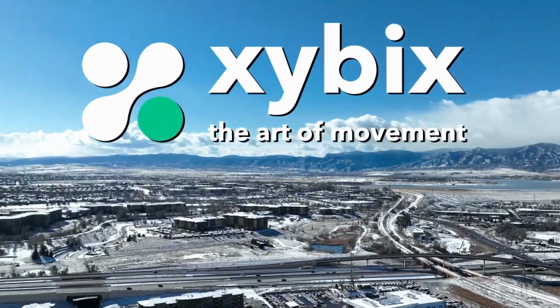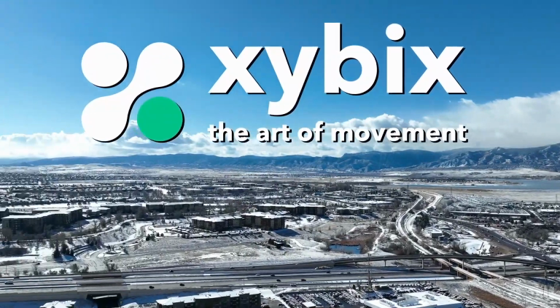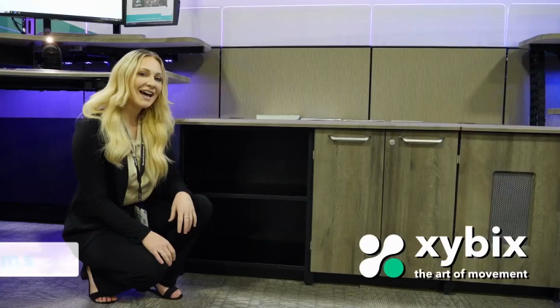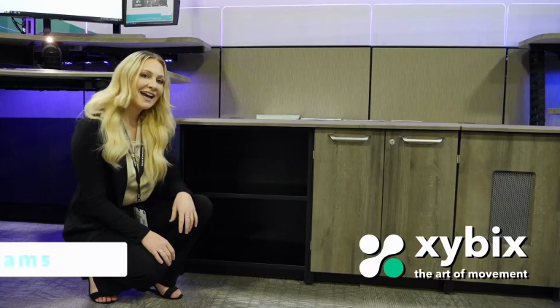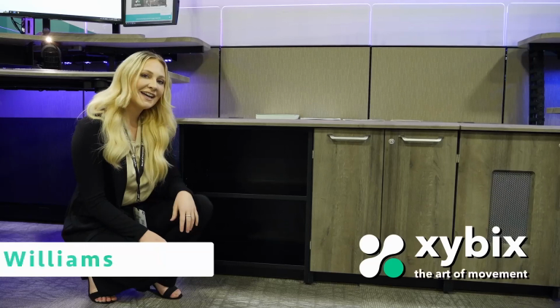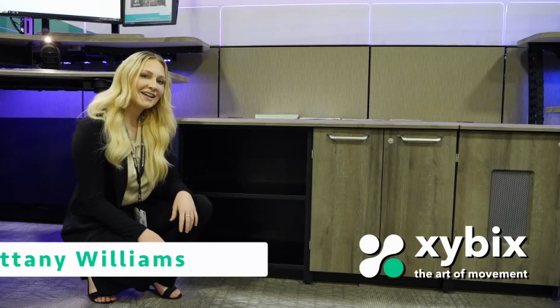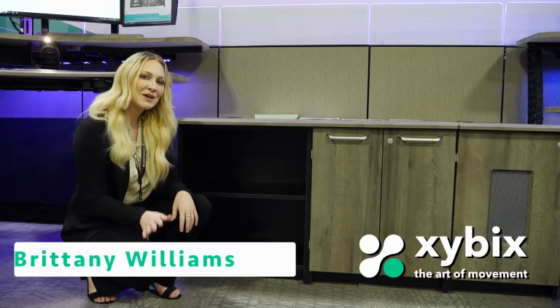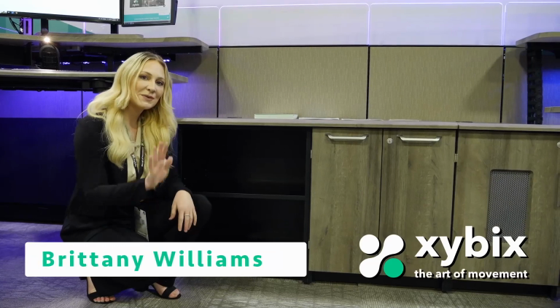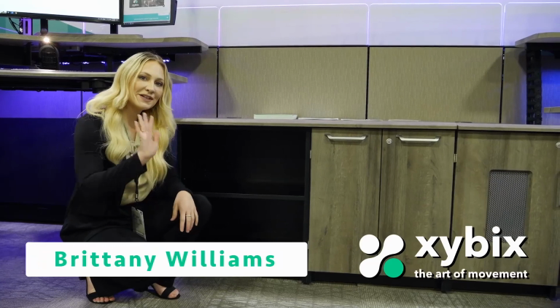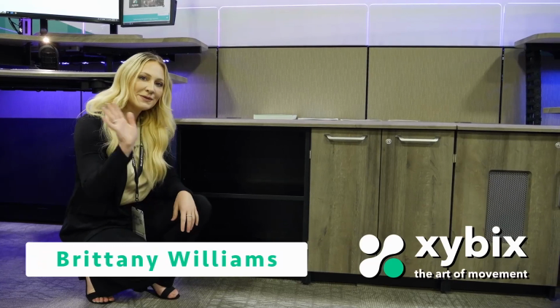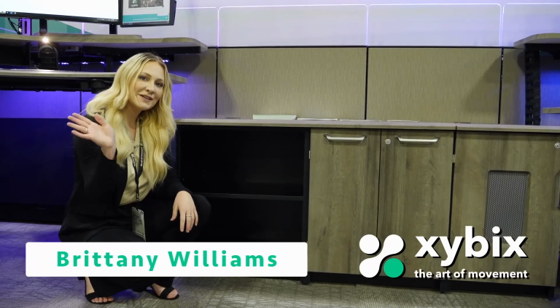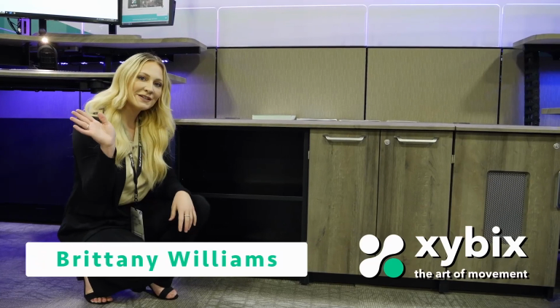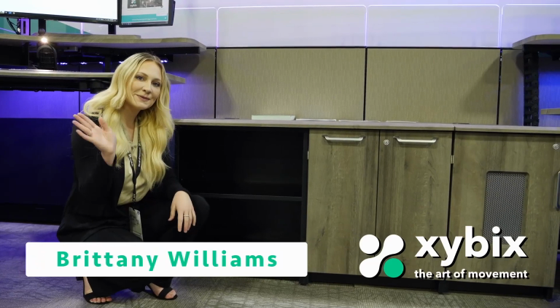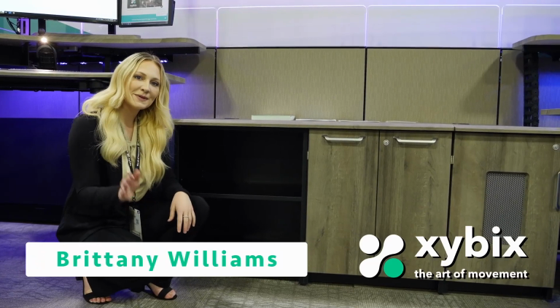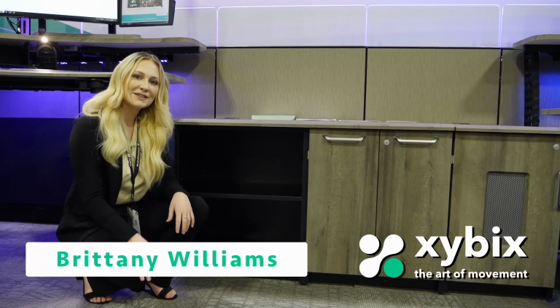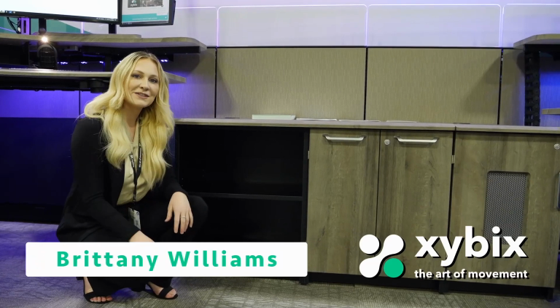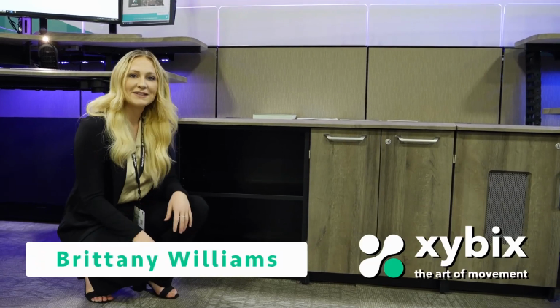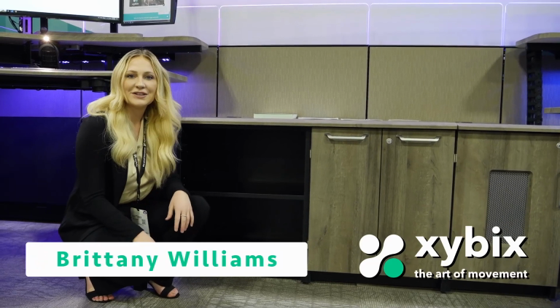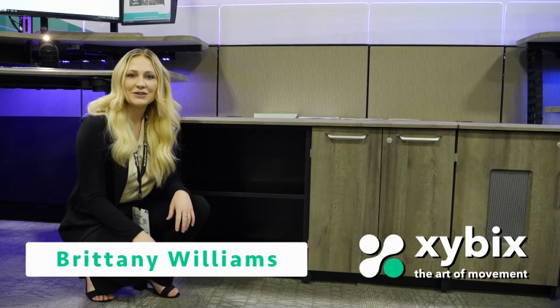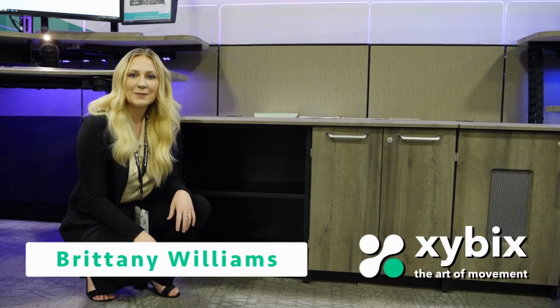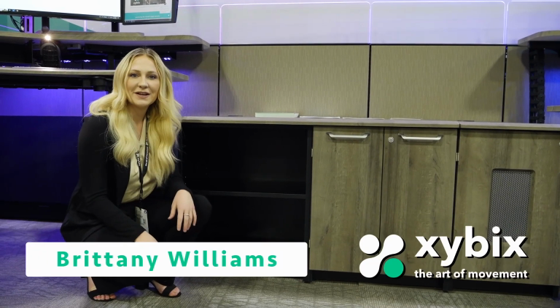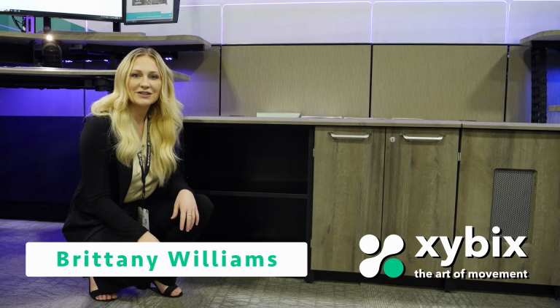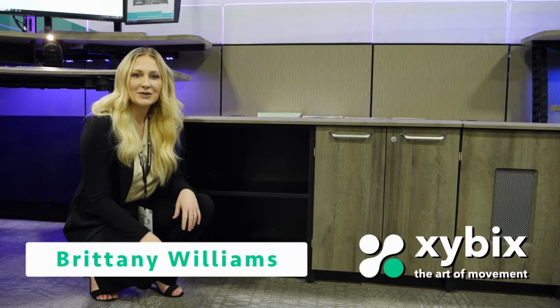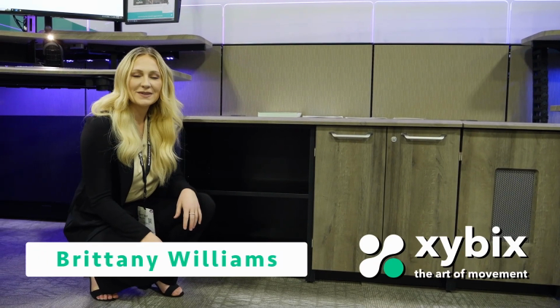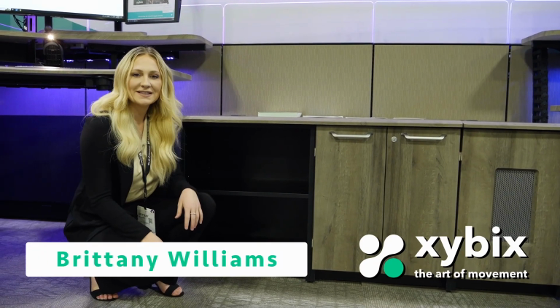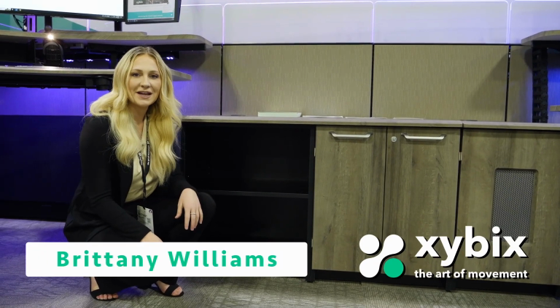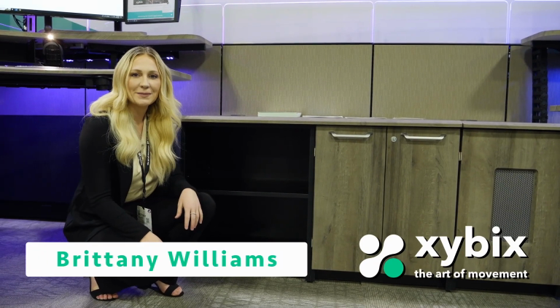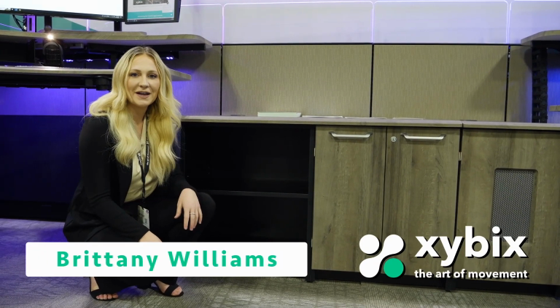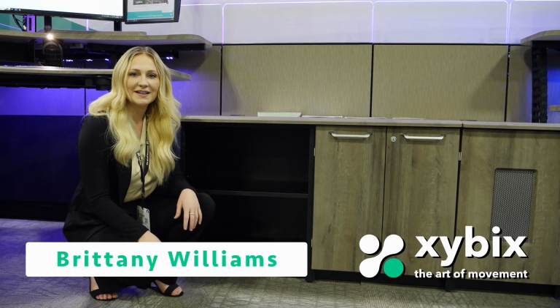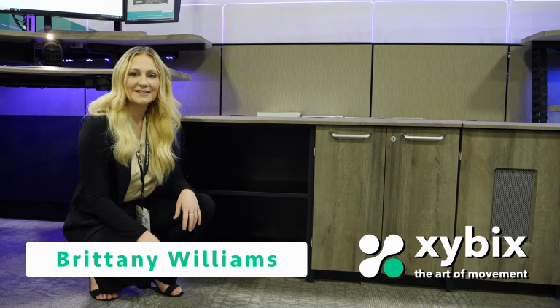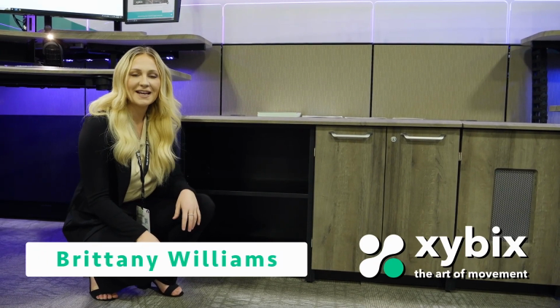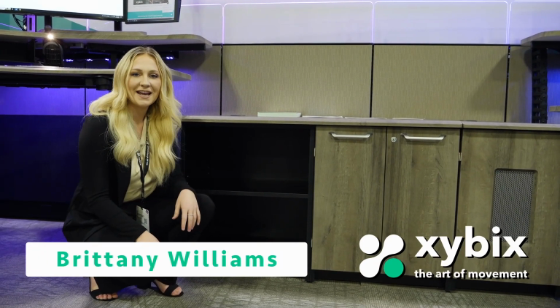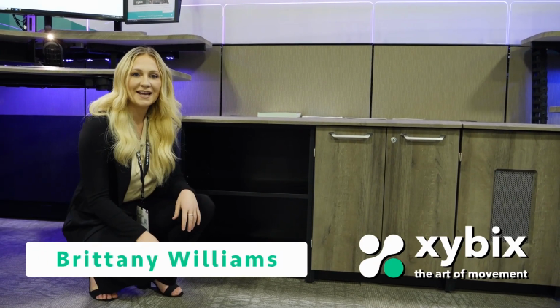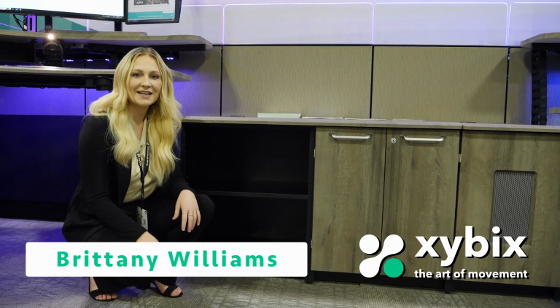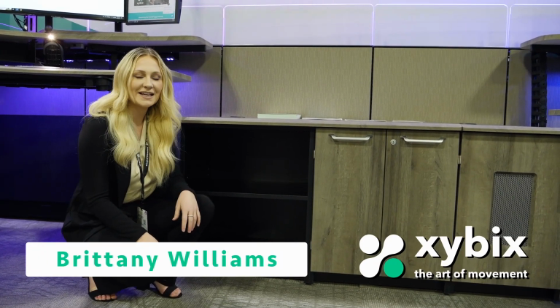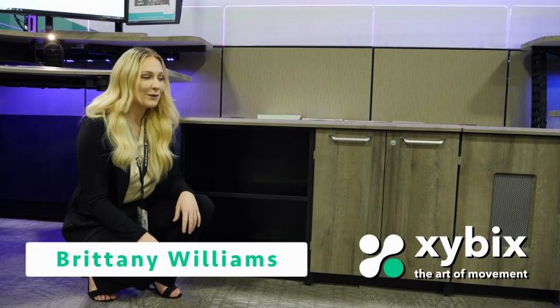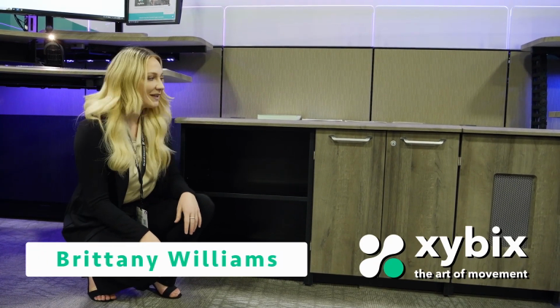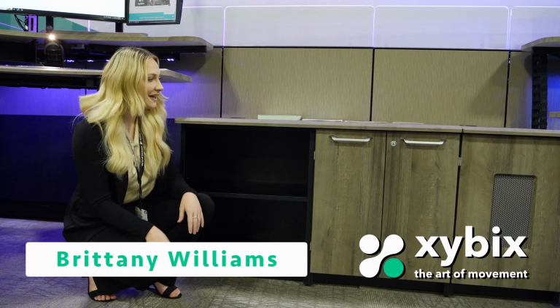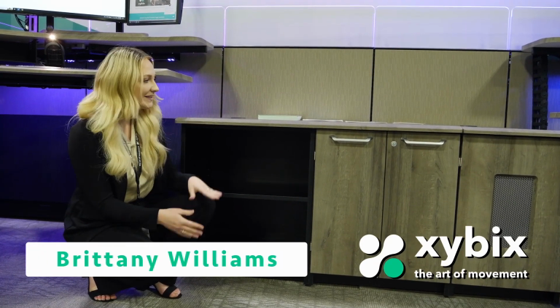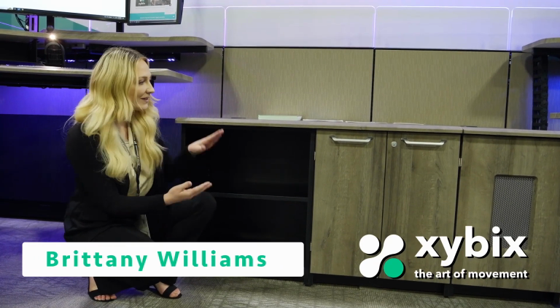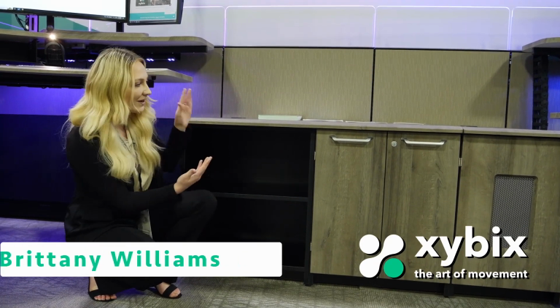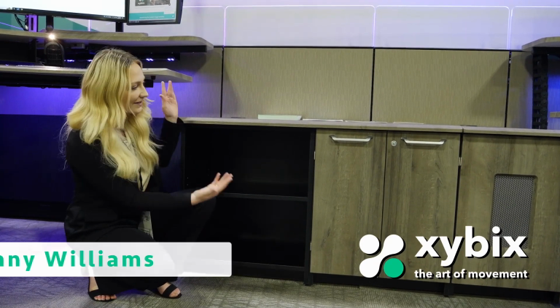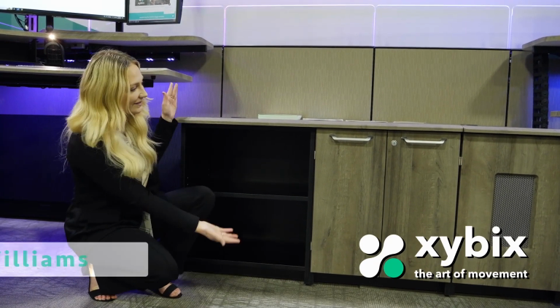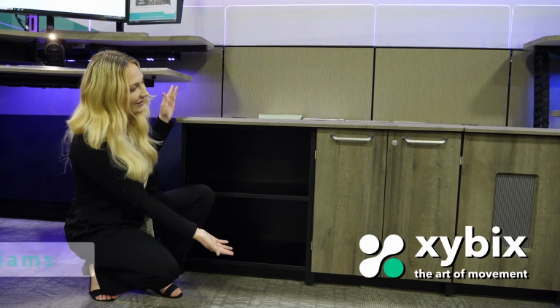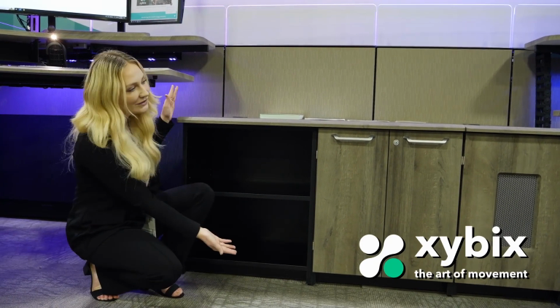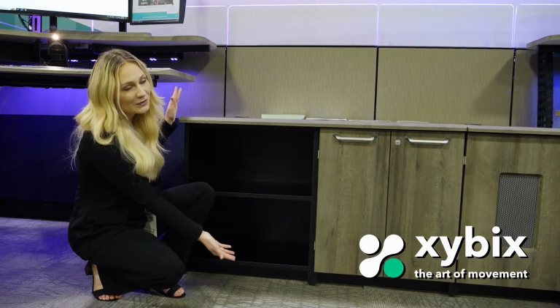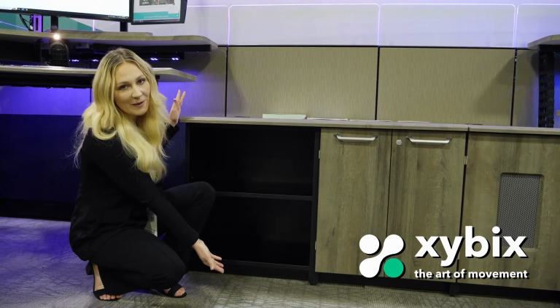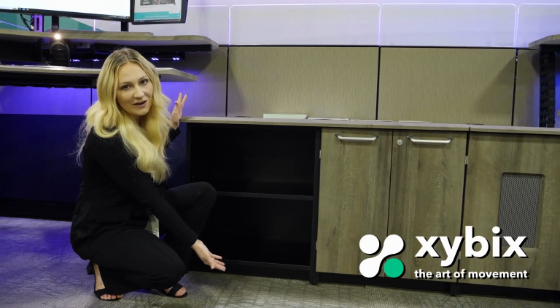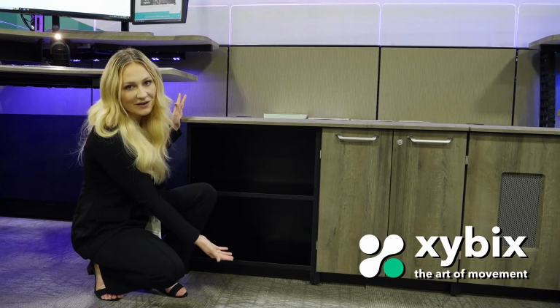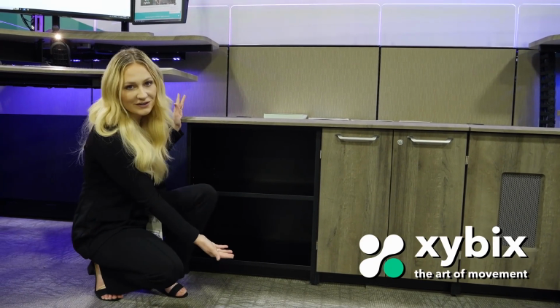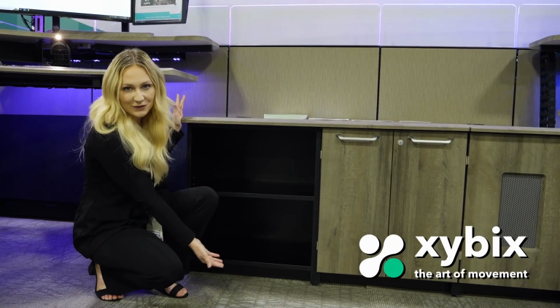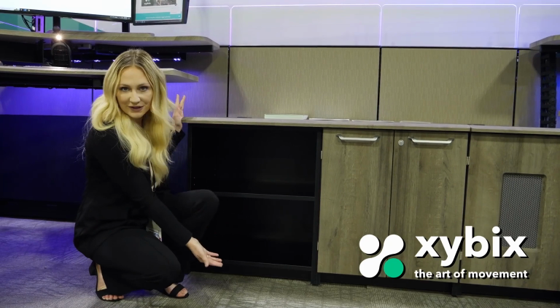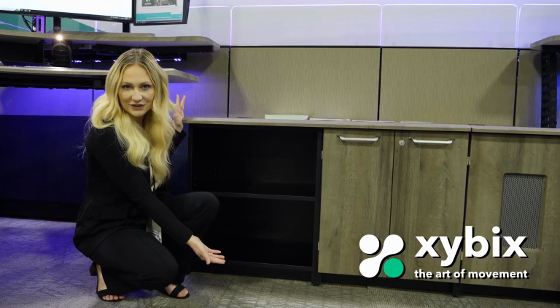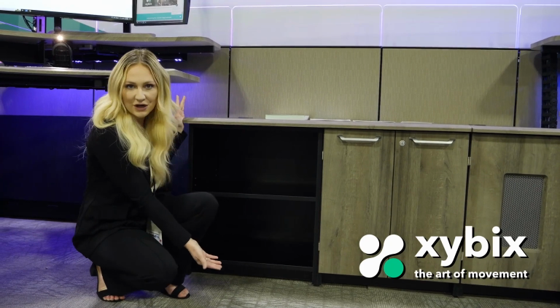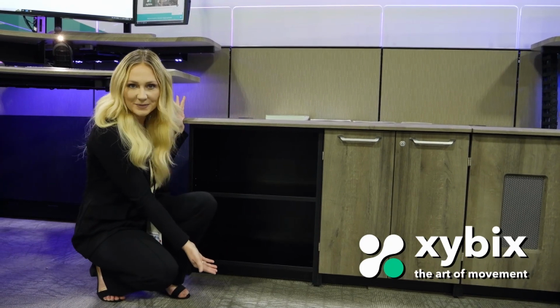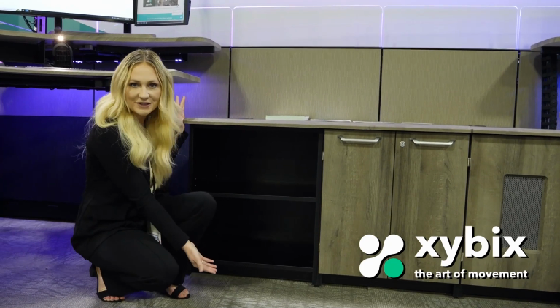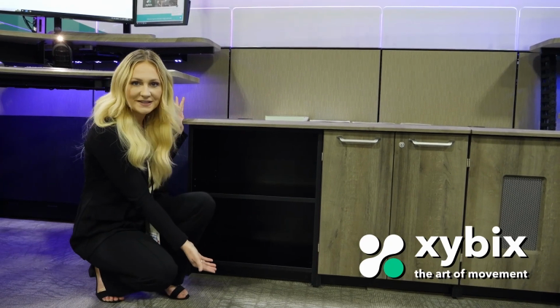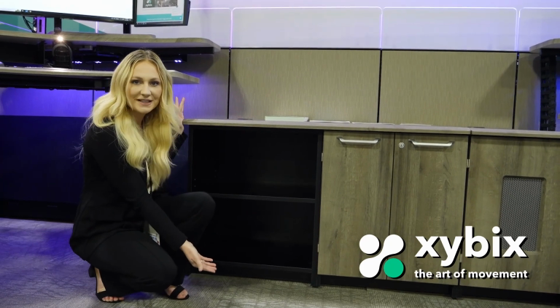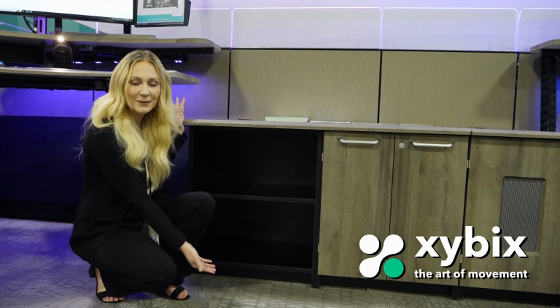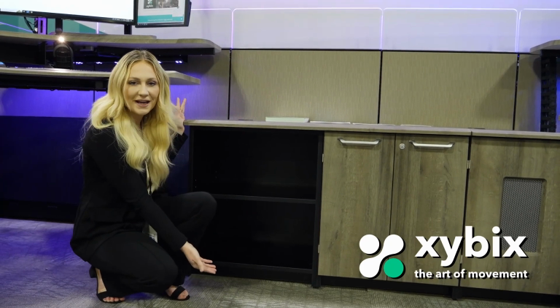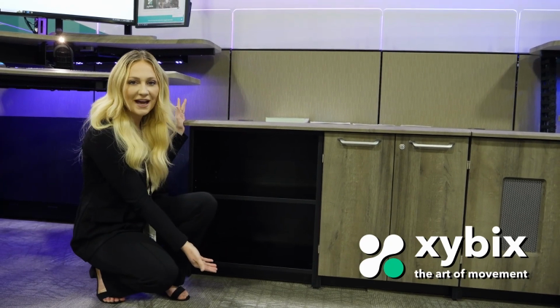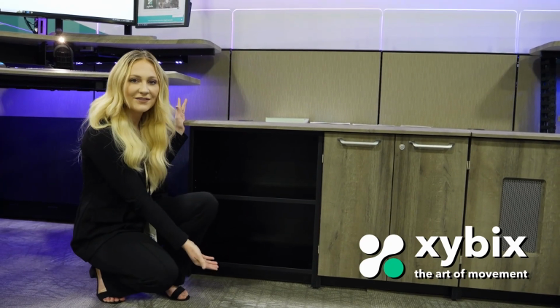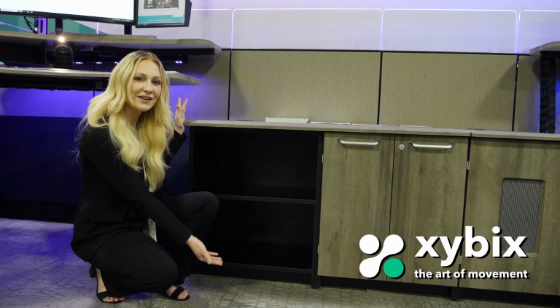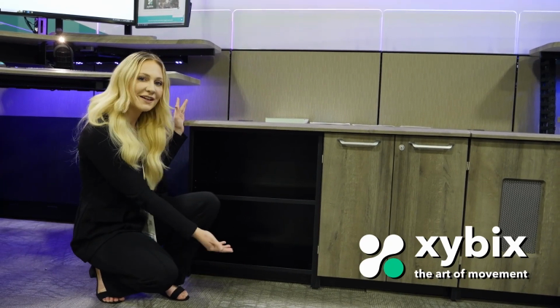Hi, I'm Brittany Williams, West Coast Territory Manager with Stybex, and I would like to talk to you about our storage options that we have here.